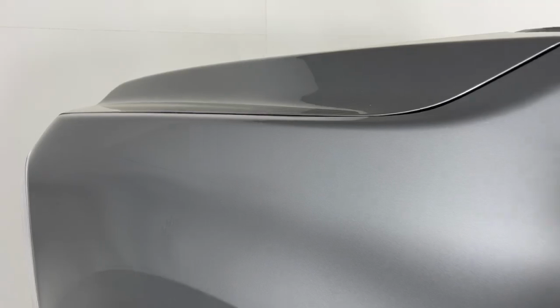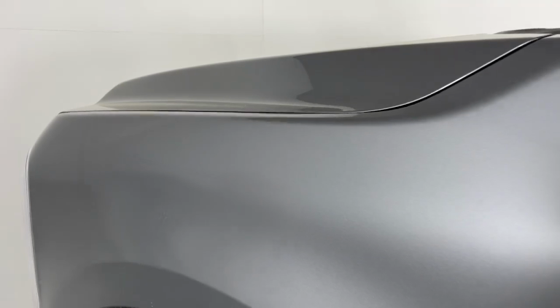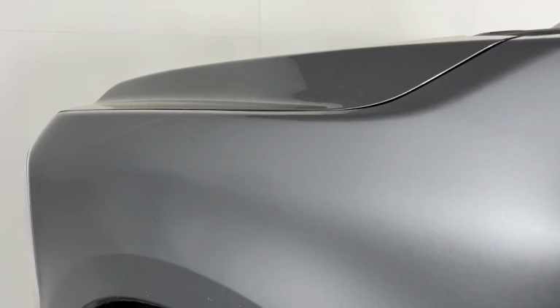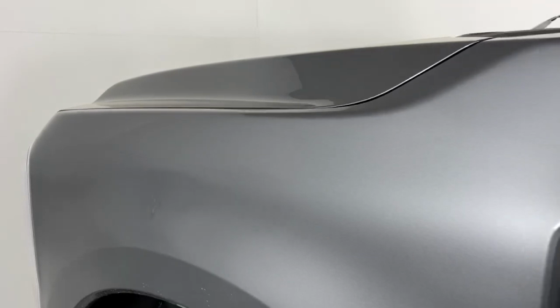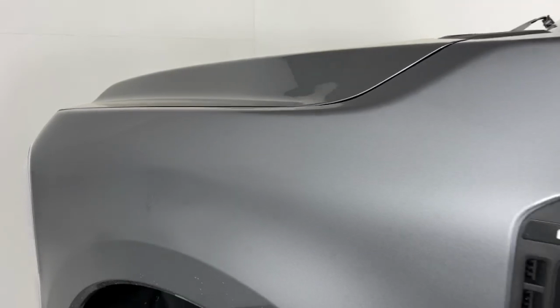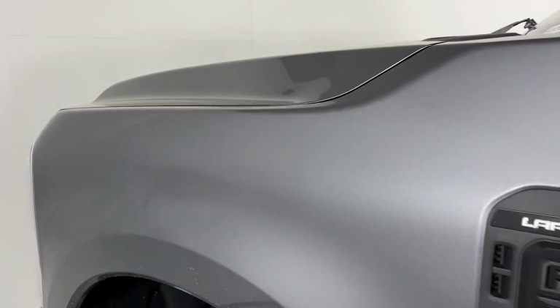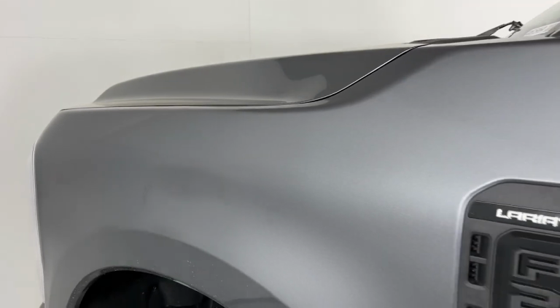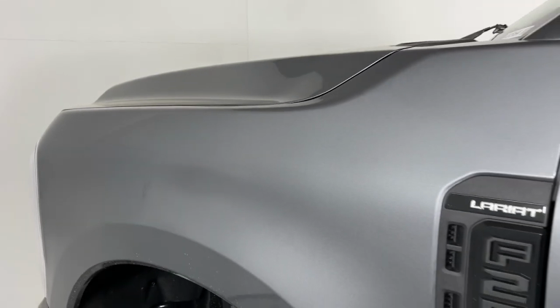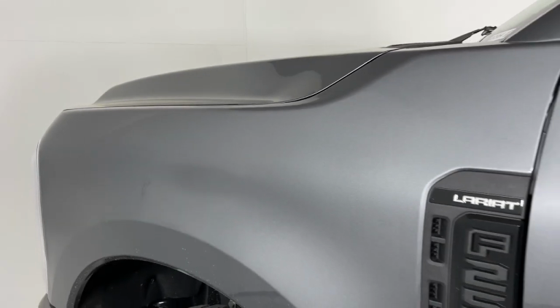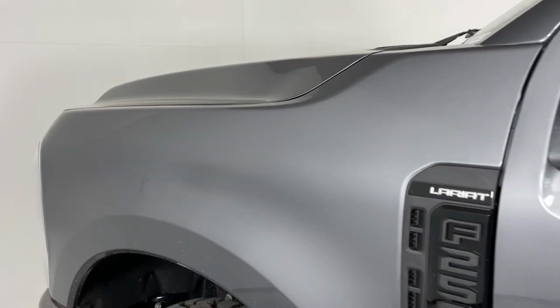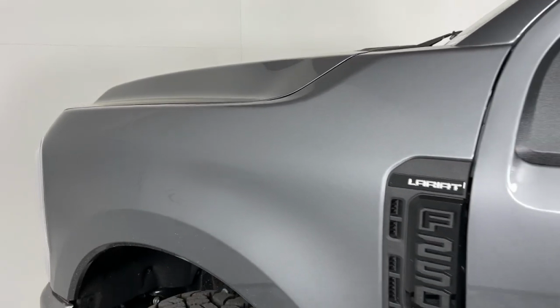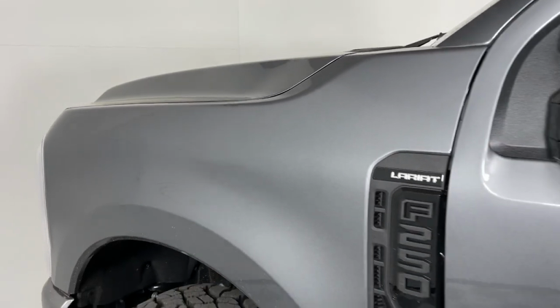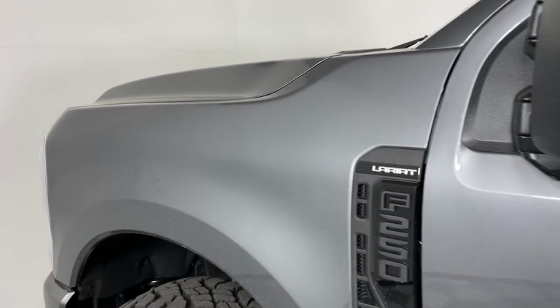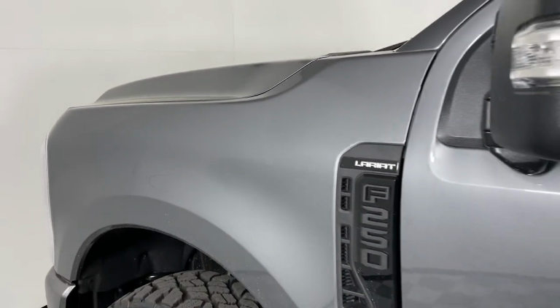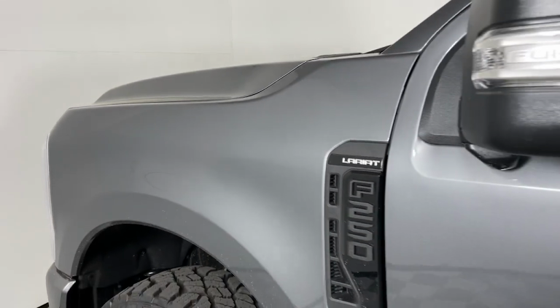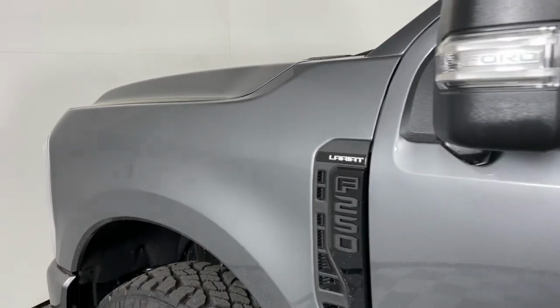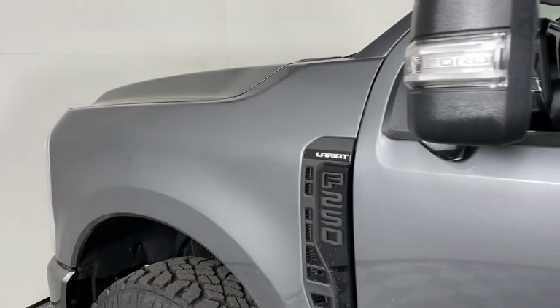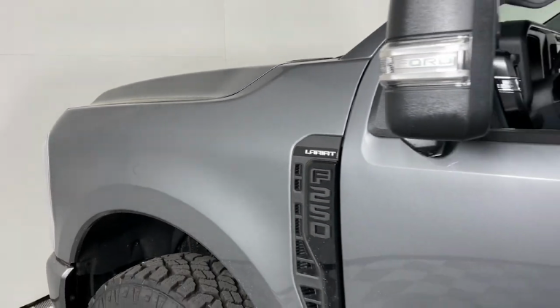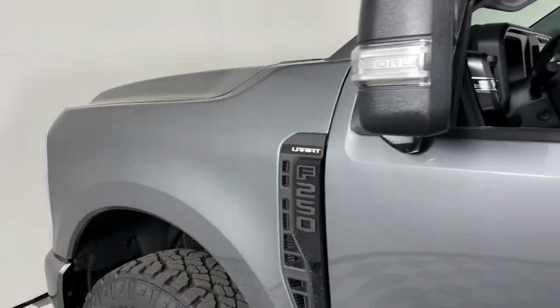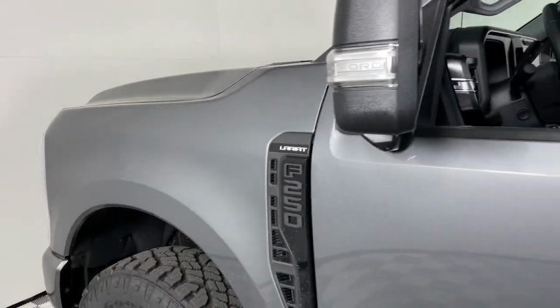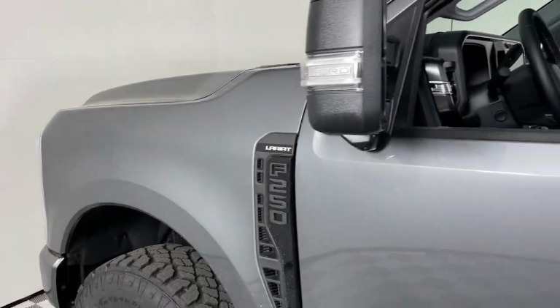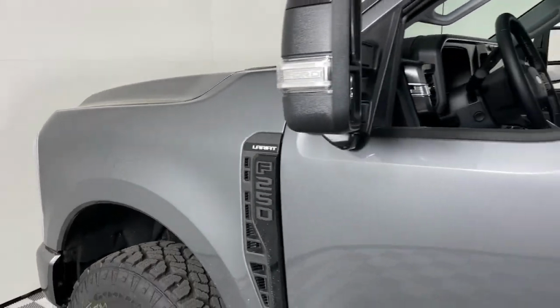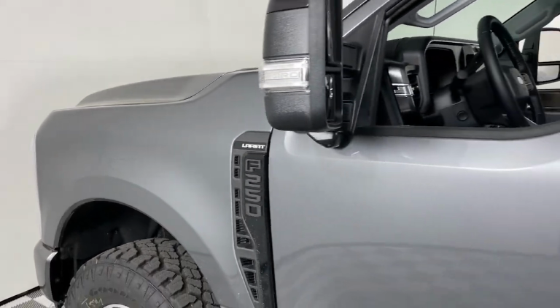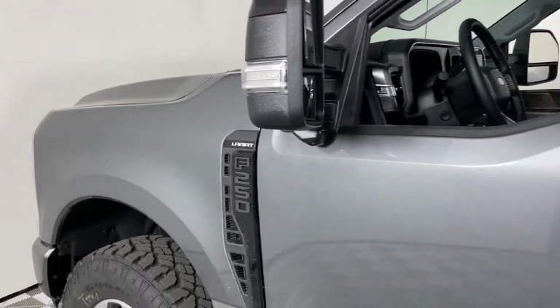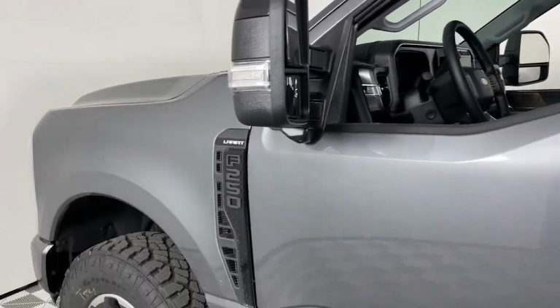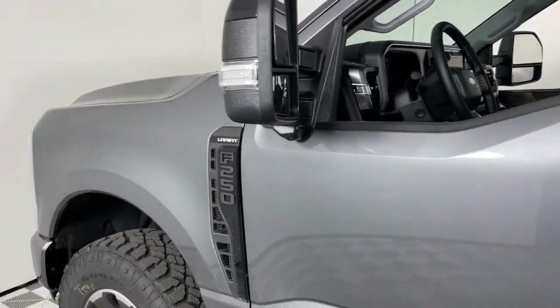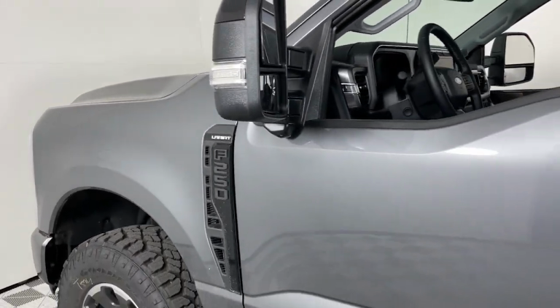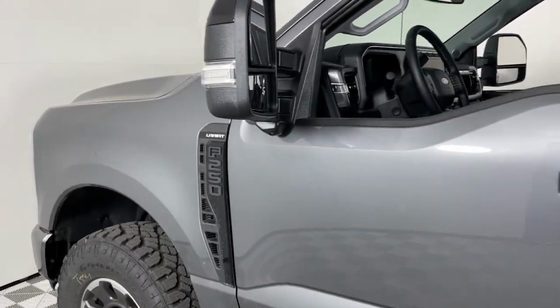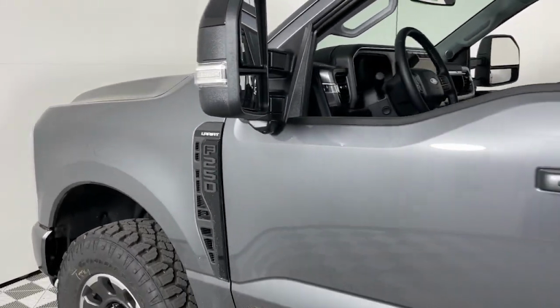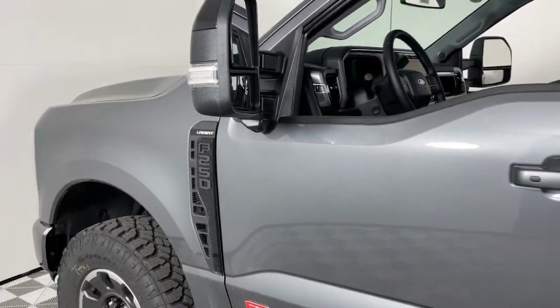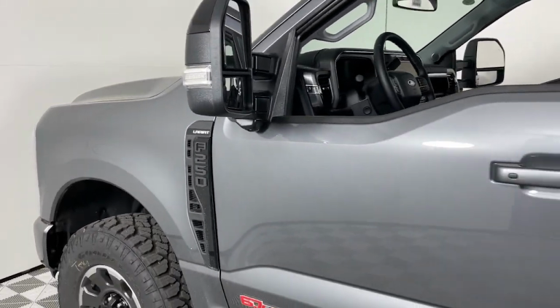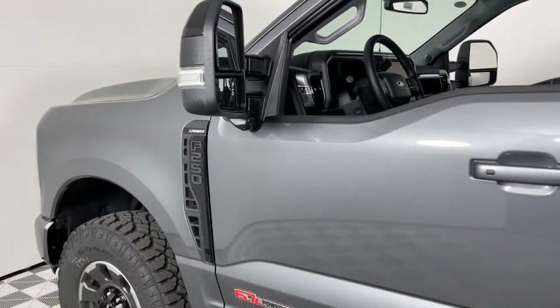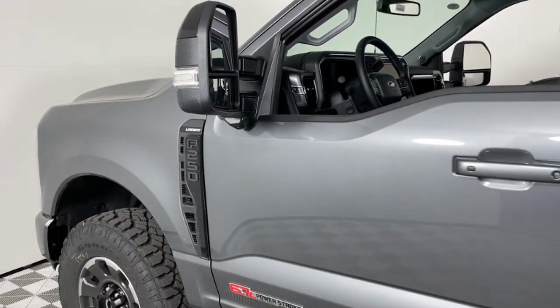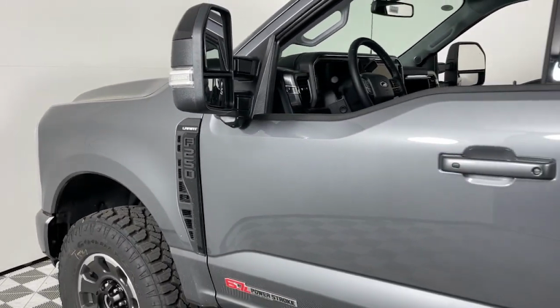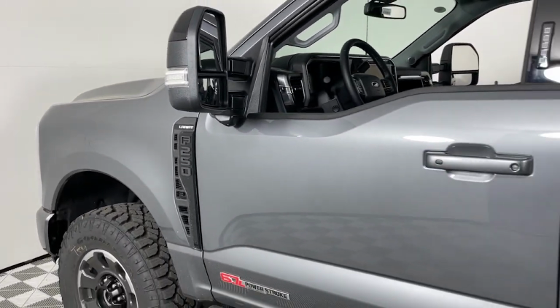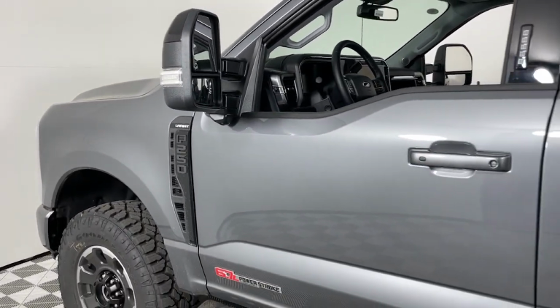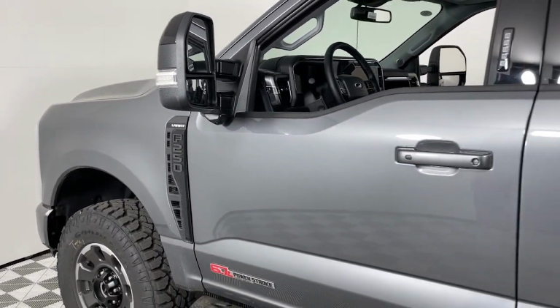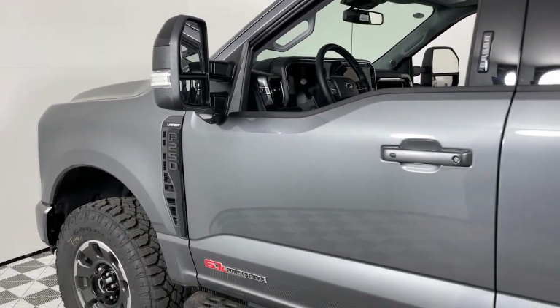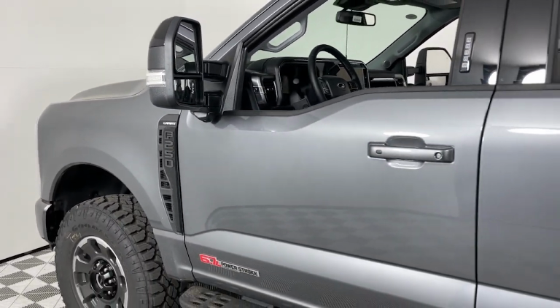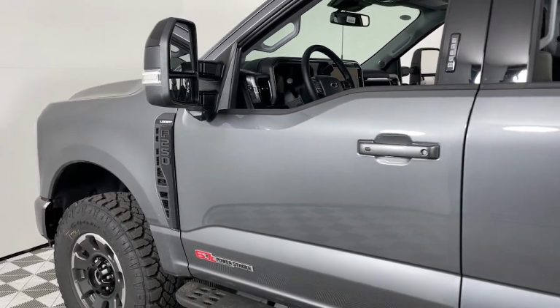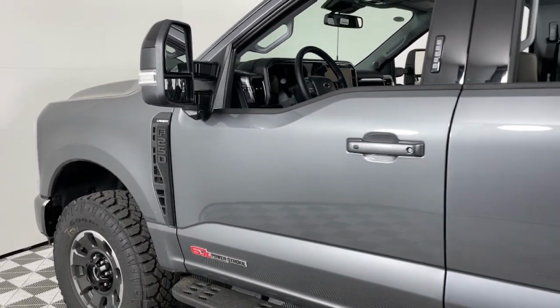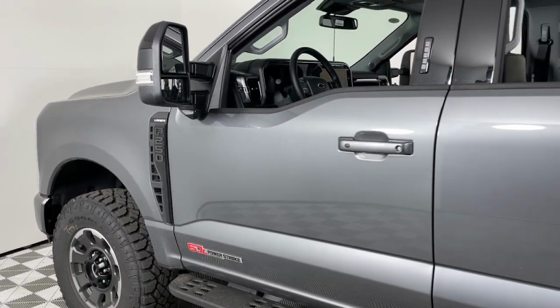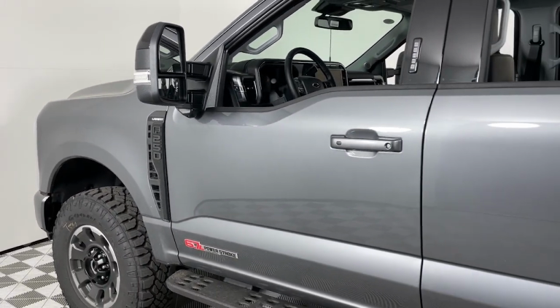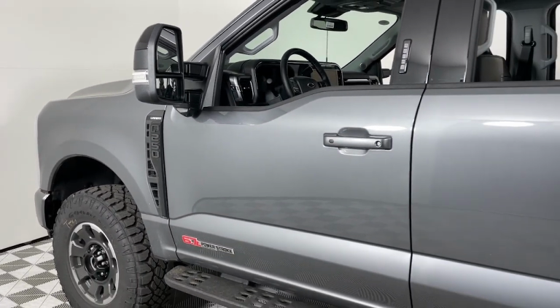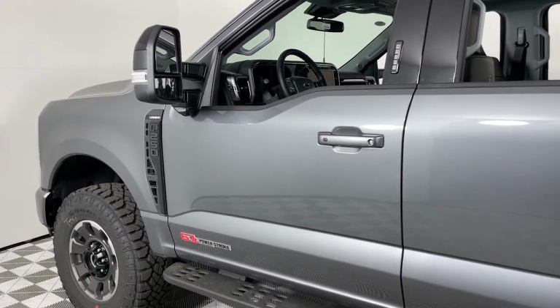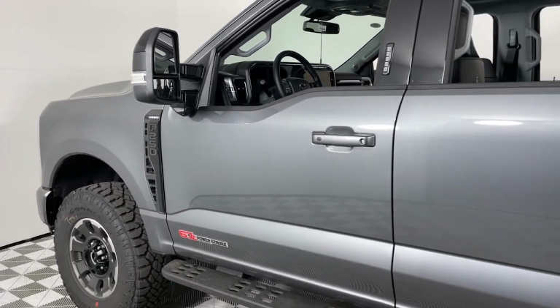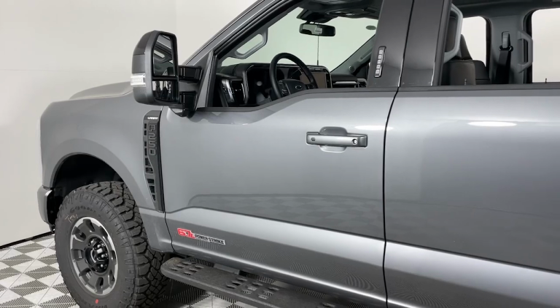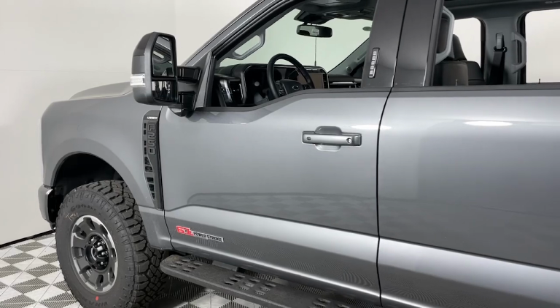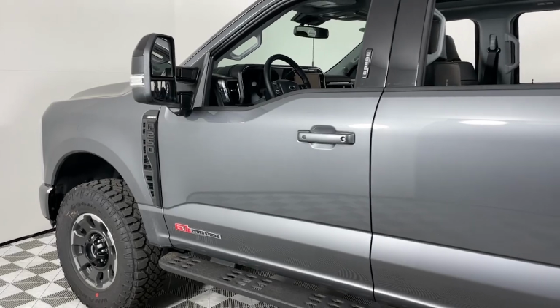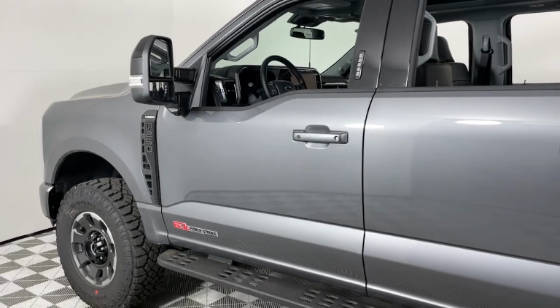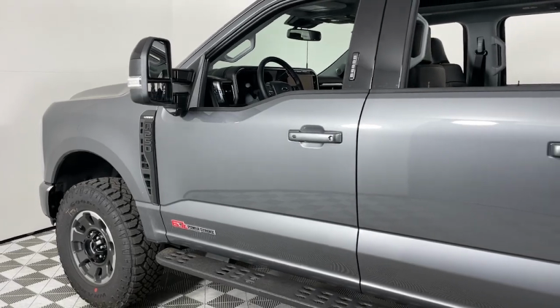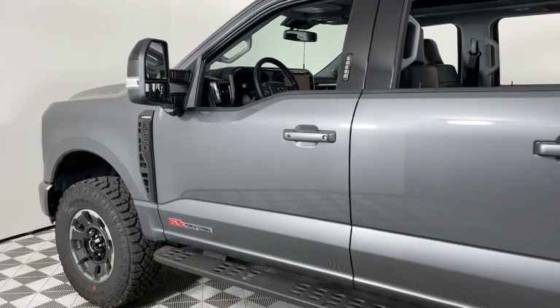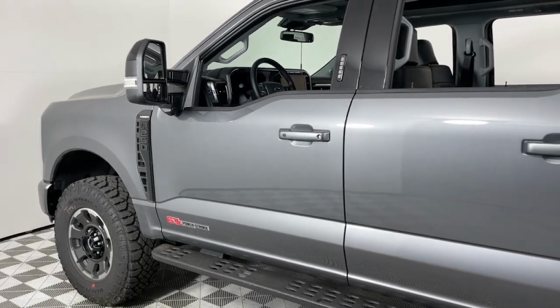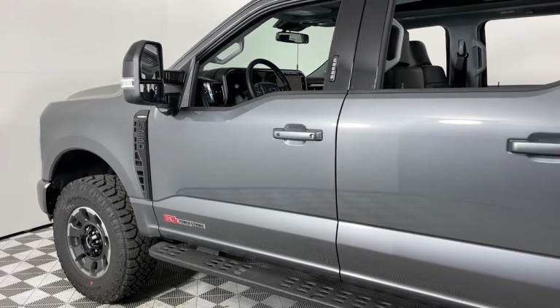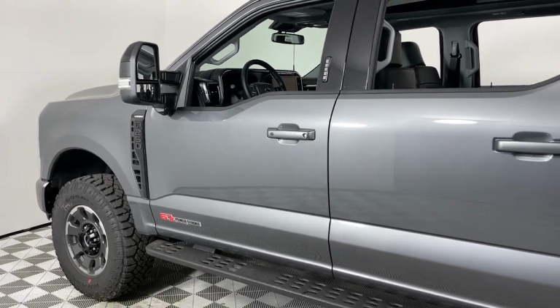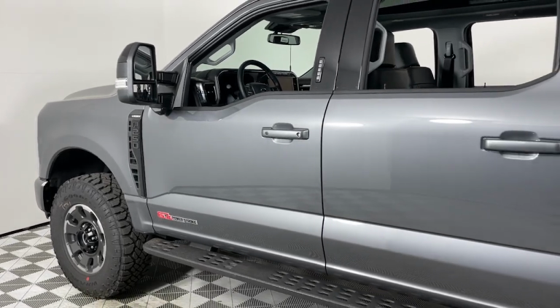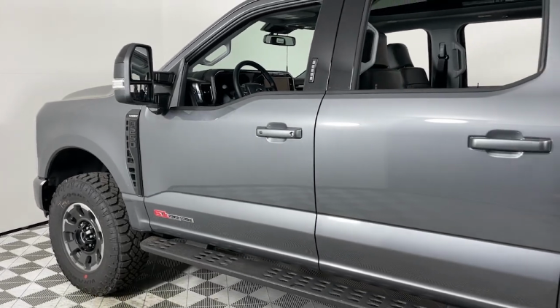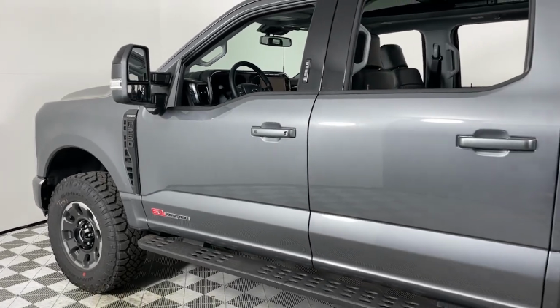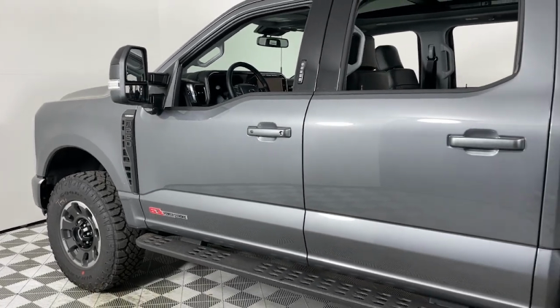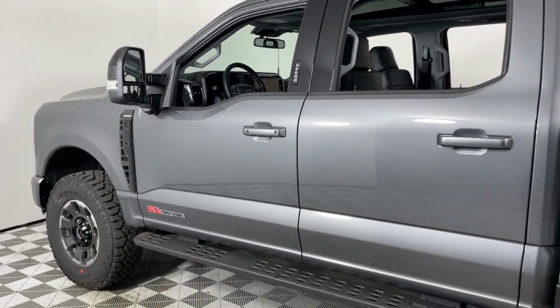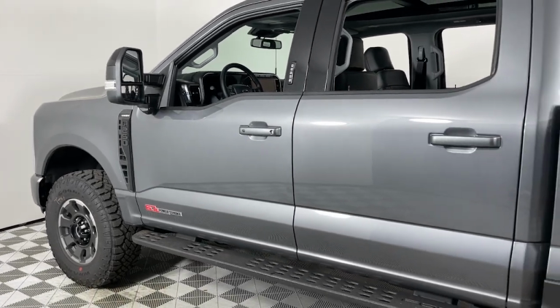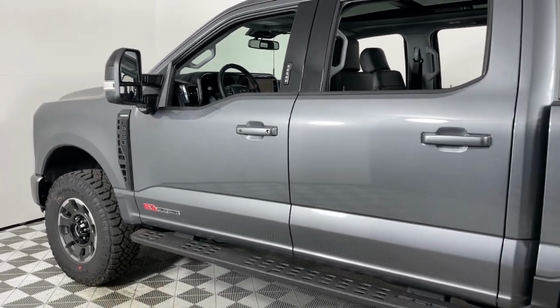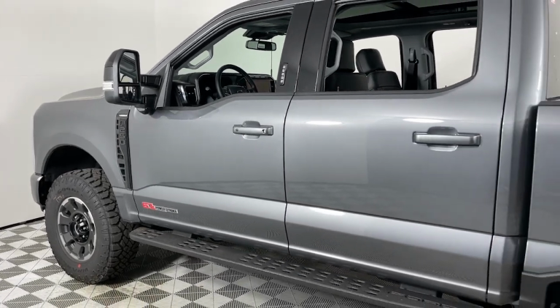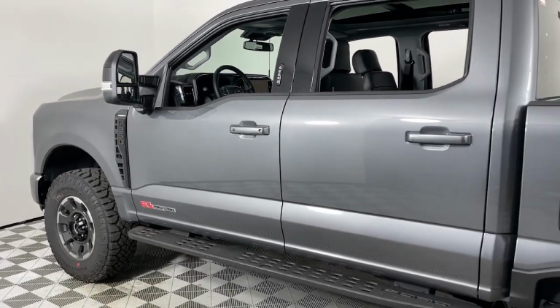Go home happy with the 2024 Ford F-250. If you're going to do it, do it right.